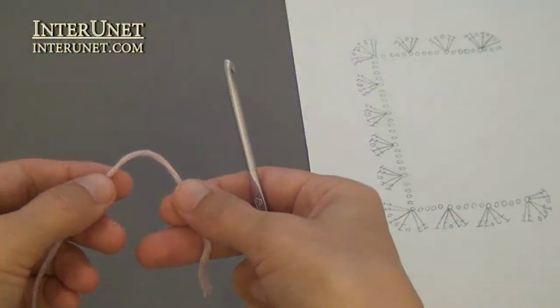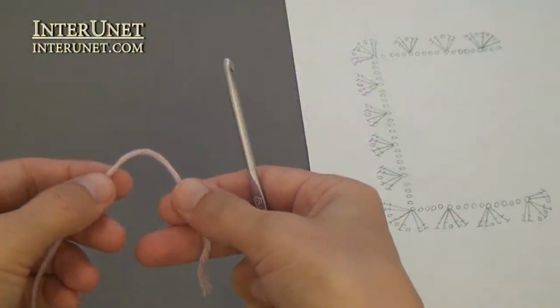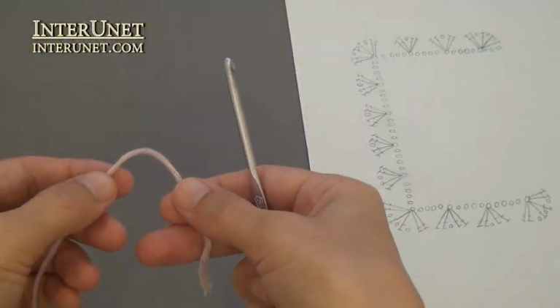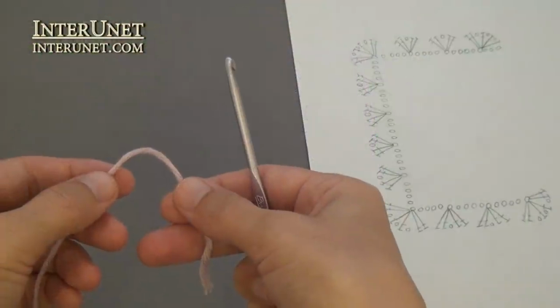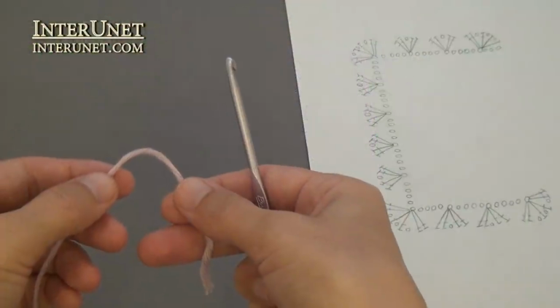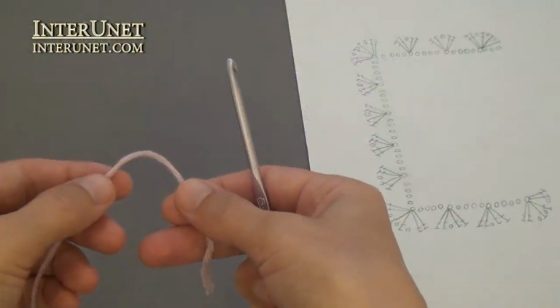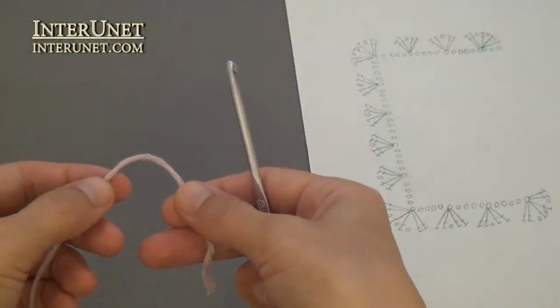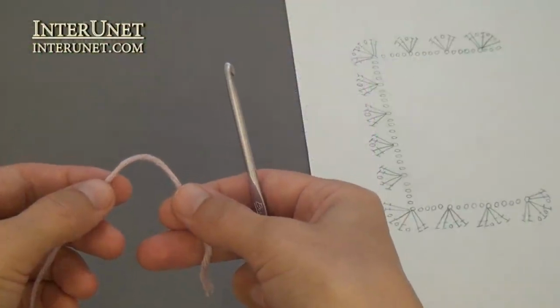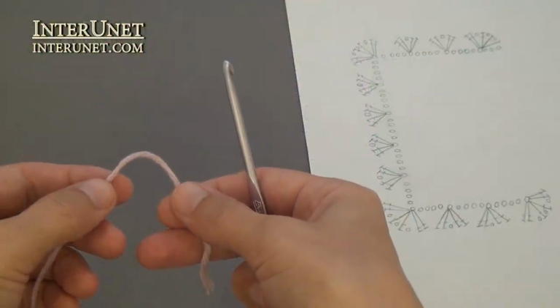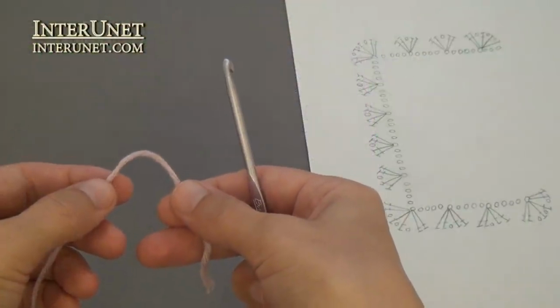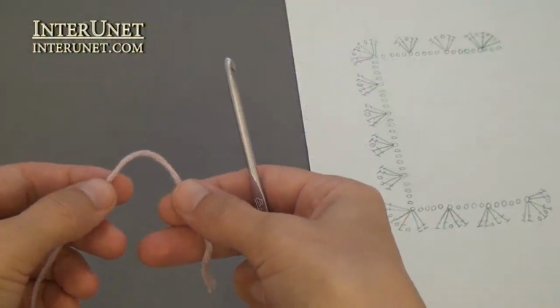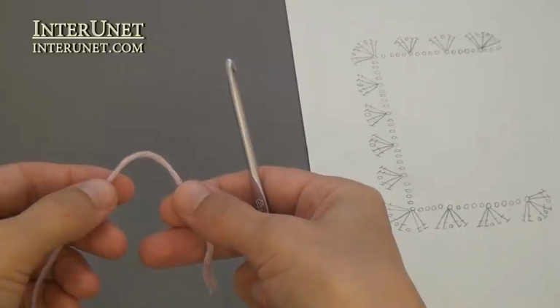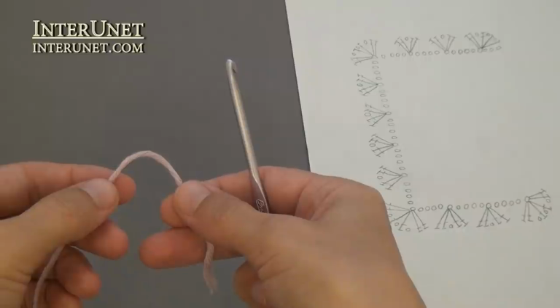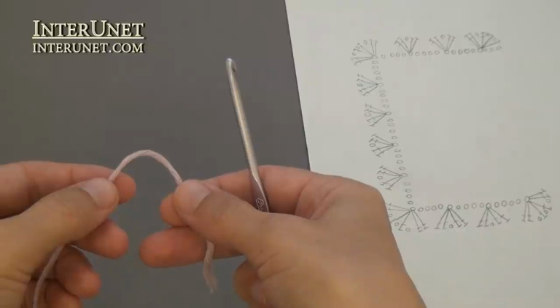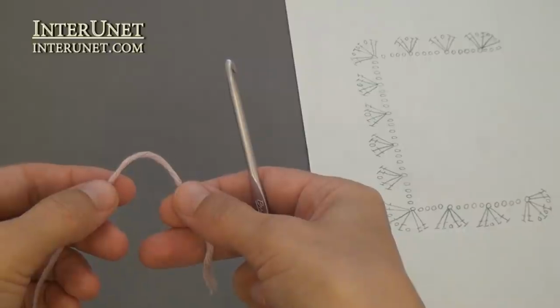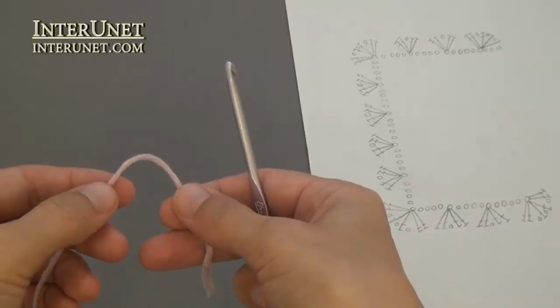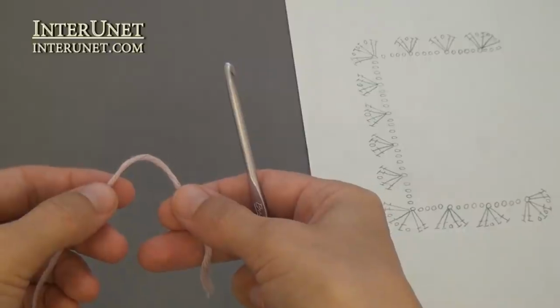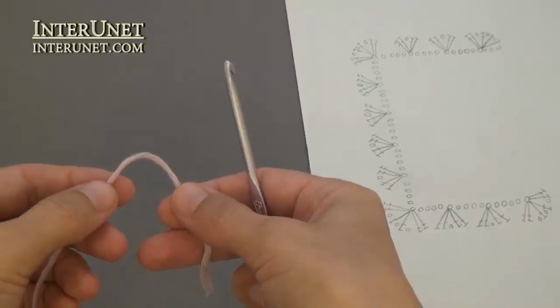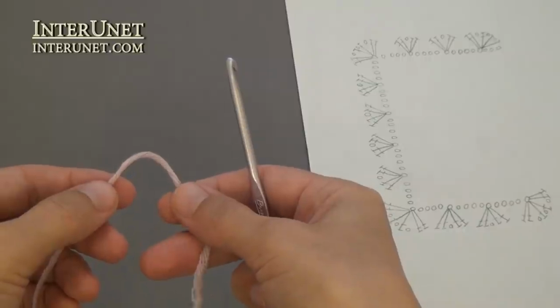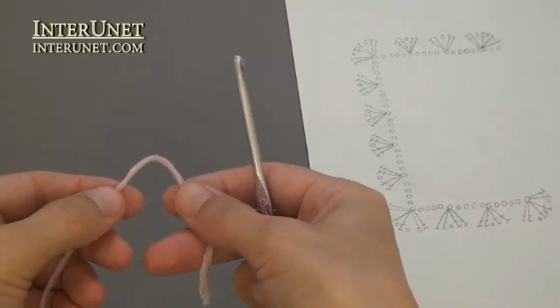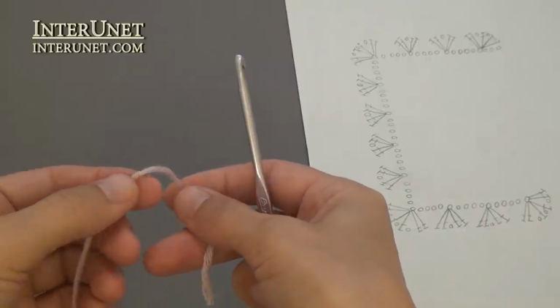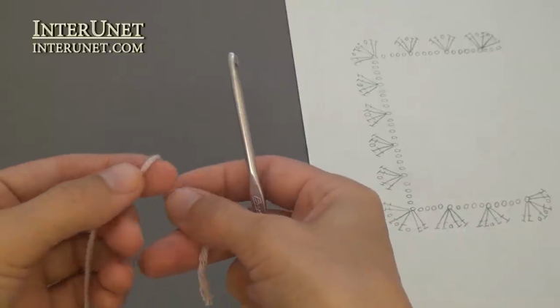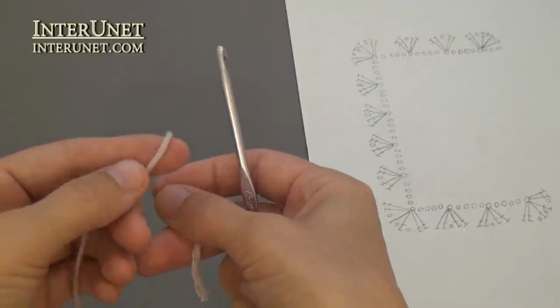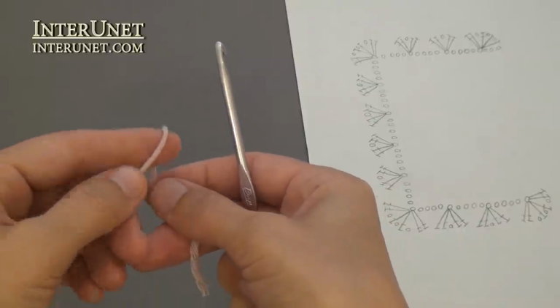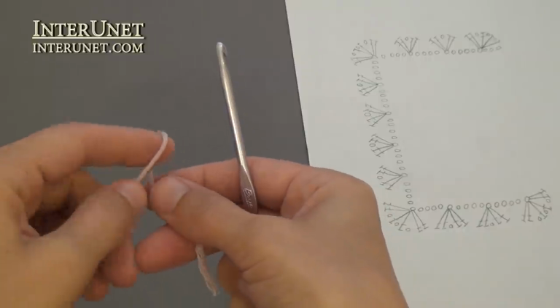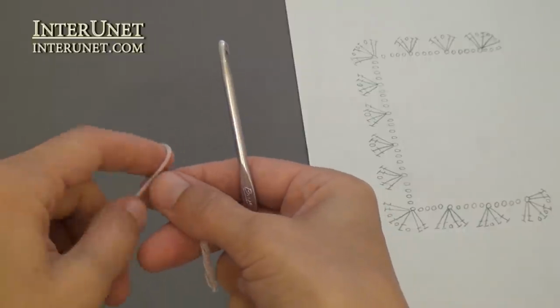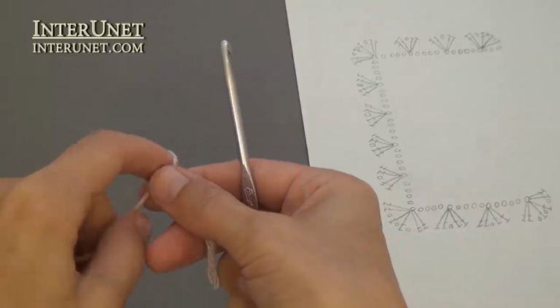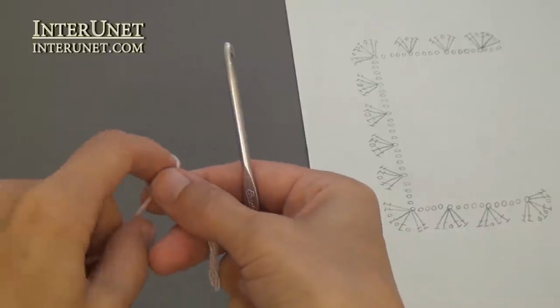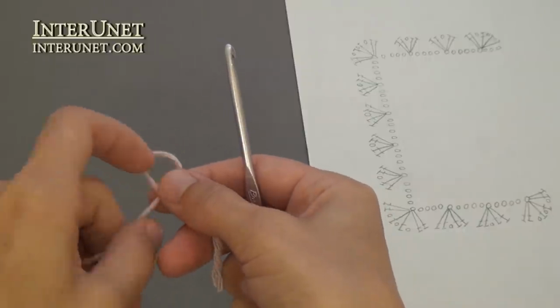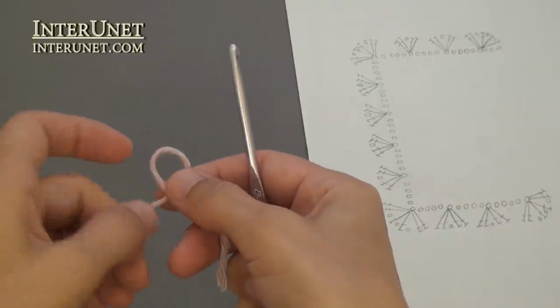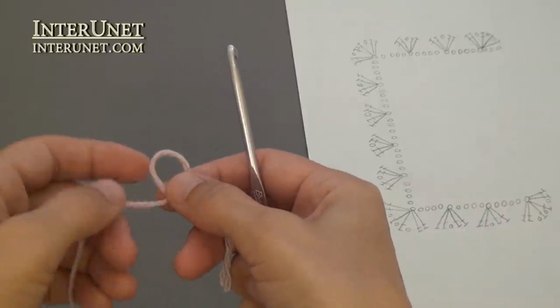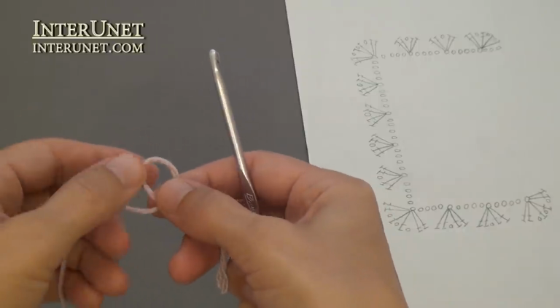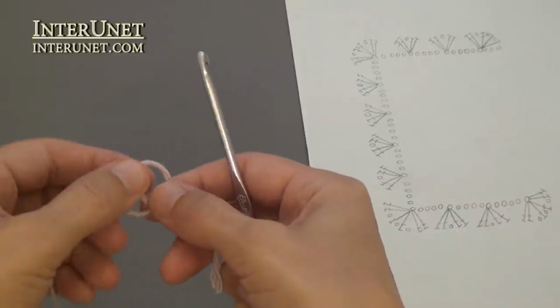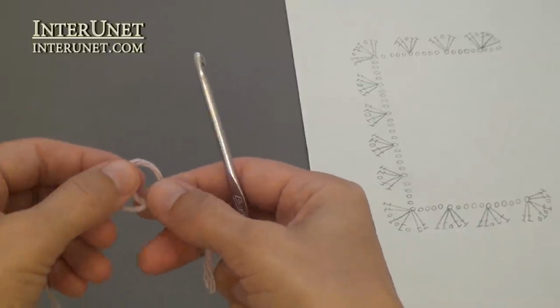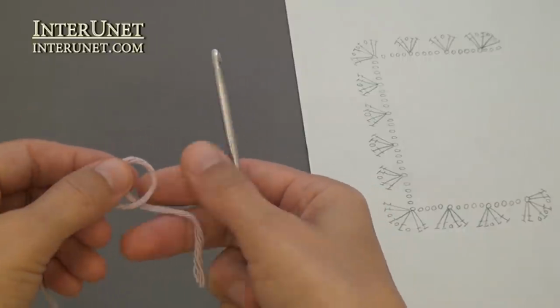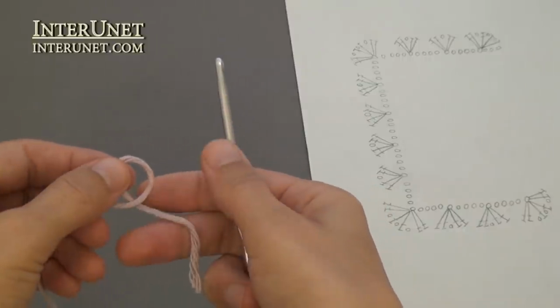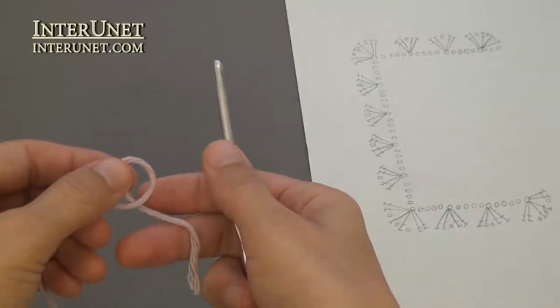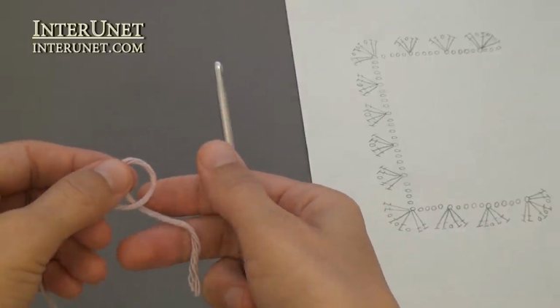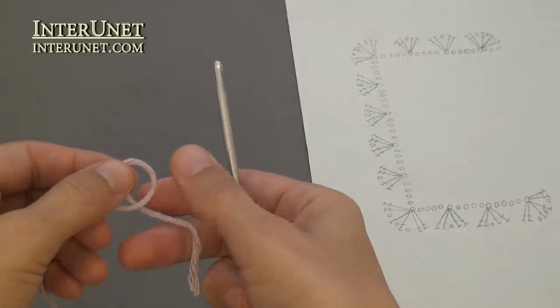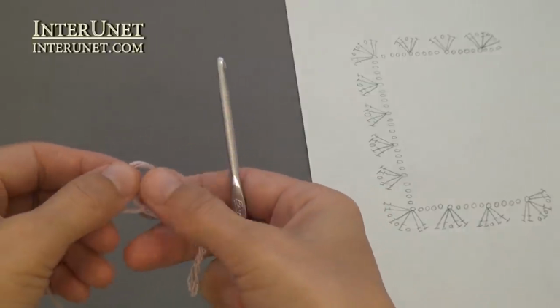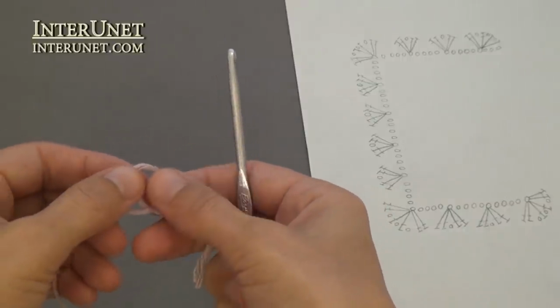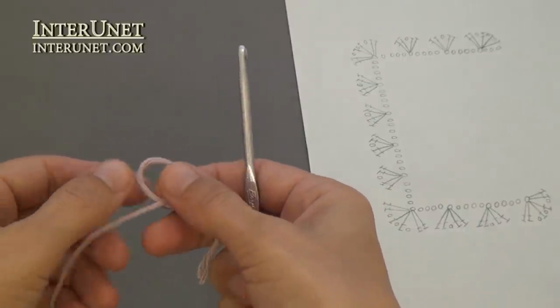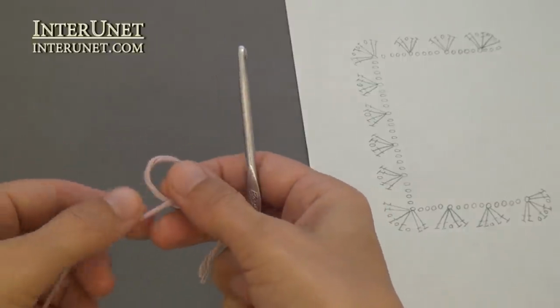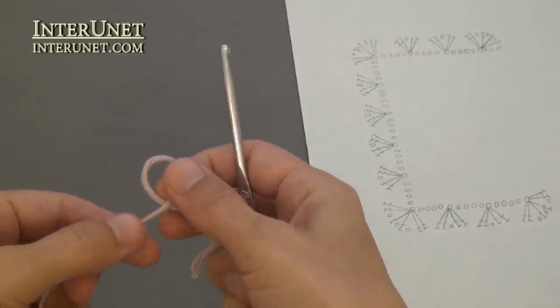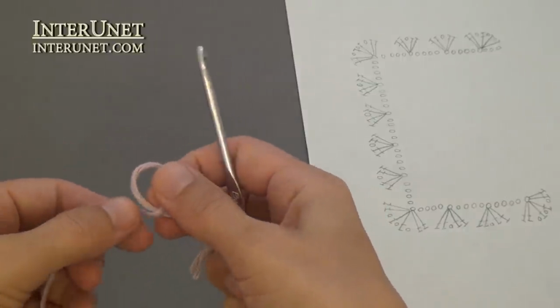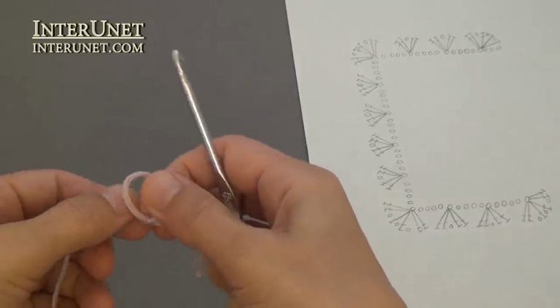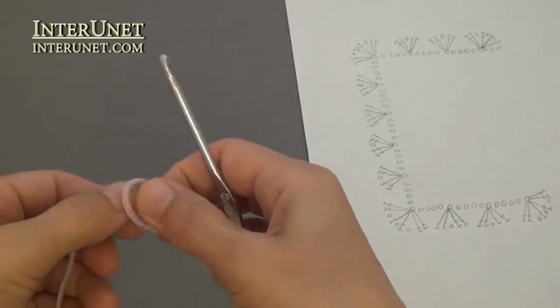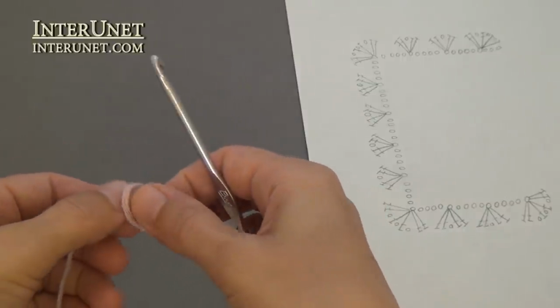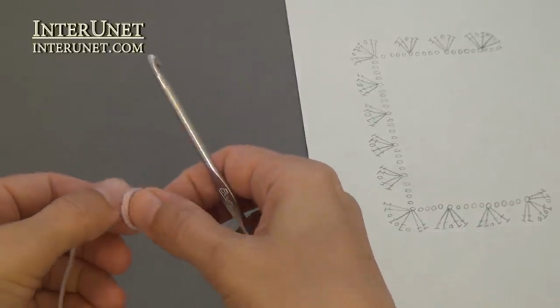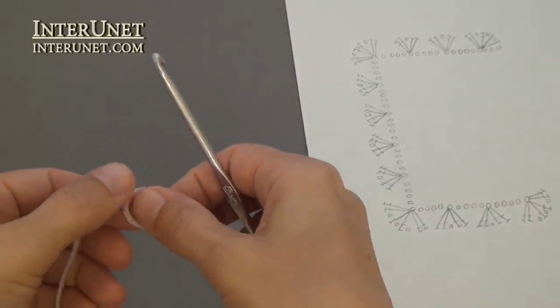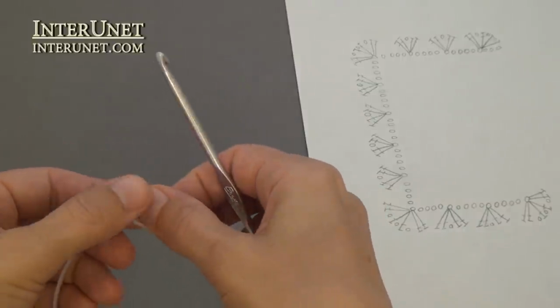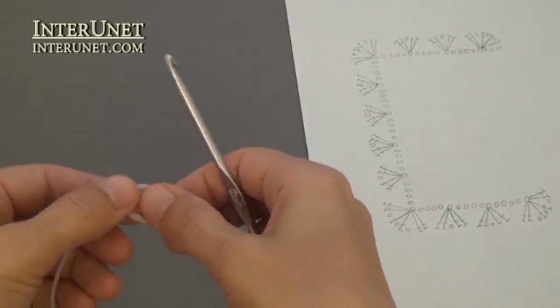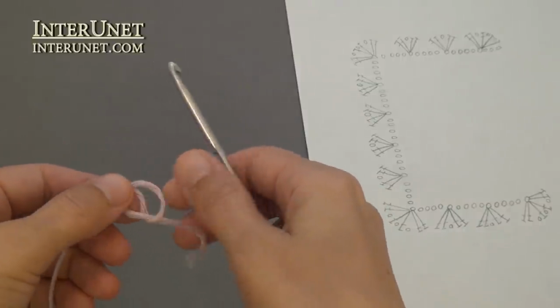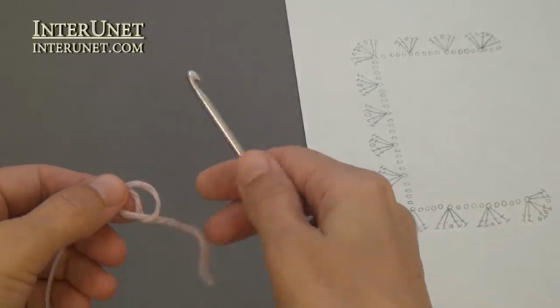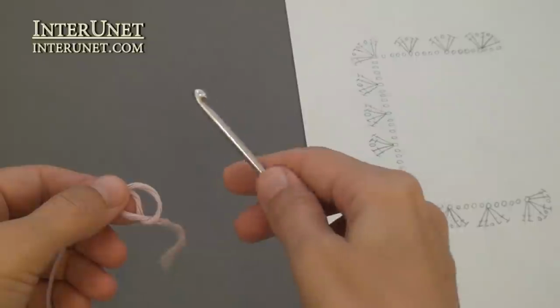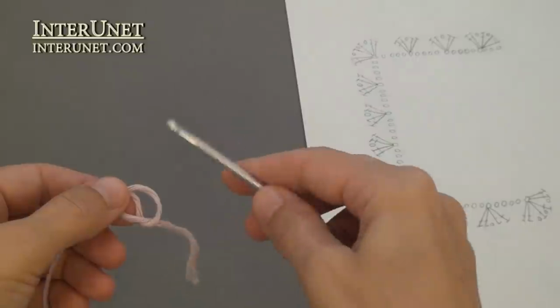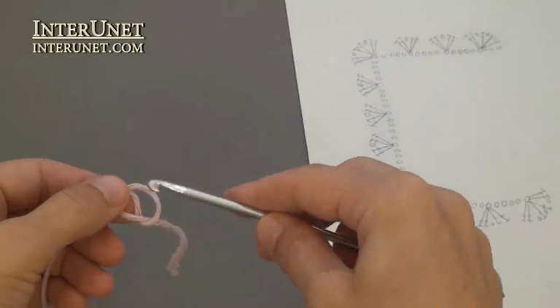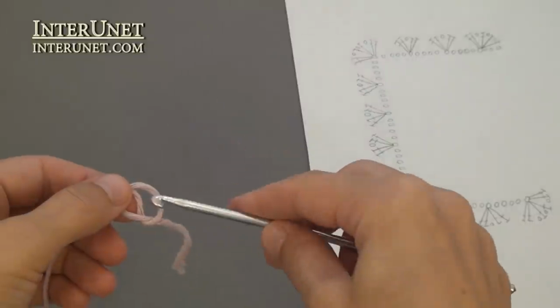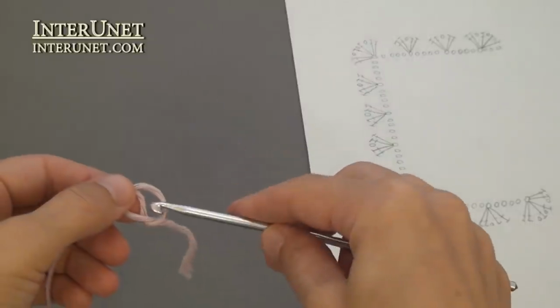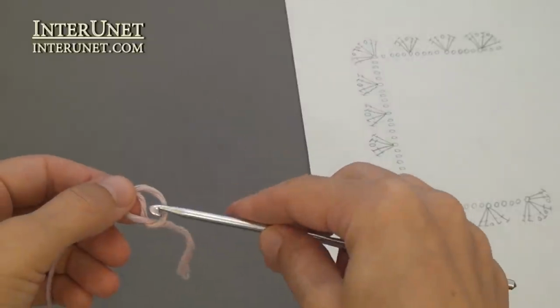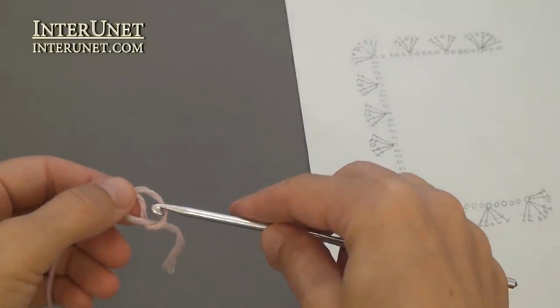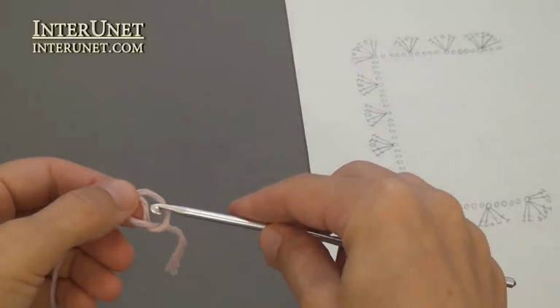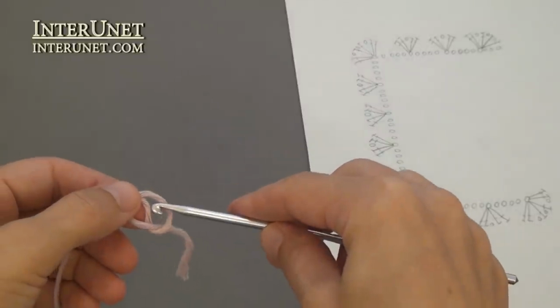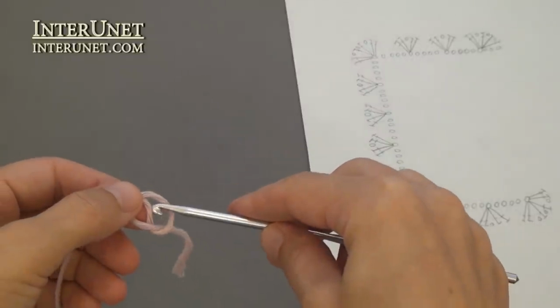If you are crocheting the cardigan from the top to bottom, make a foundation chain of sixty chains.